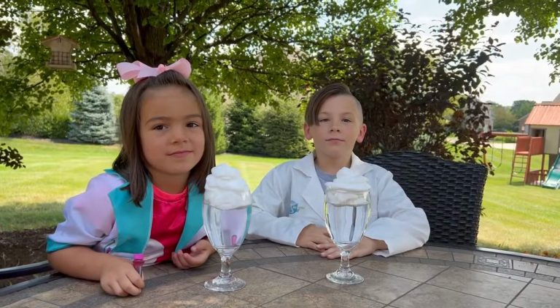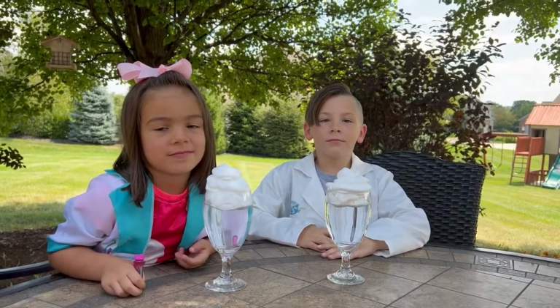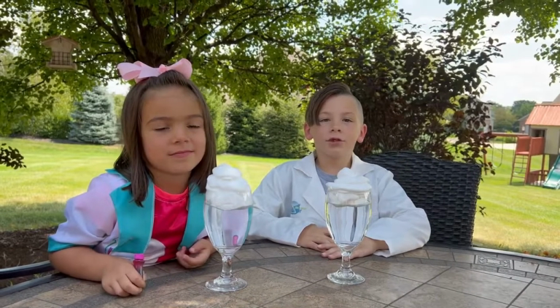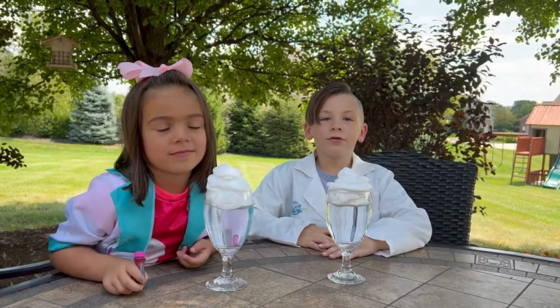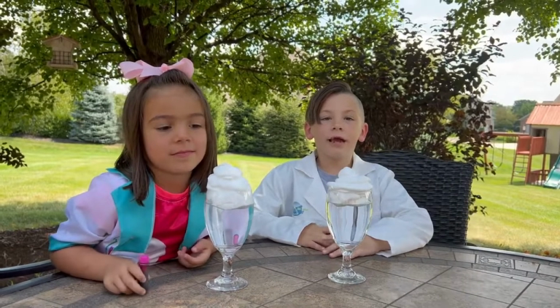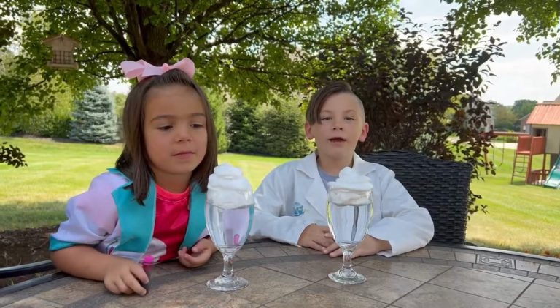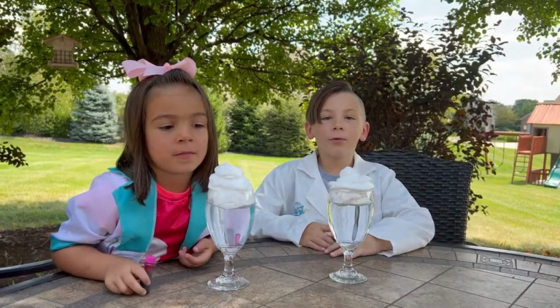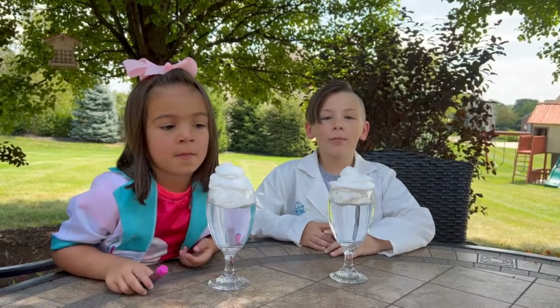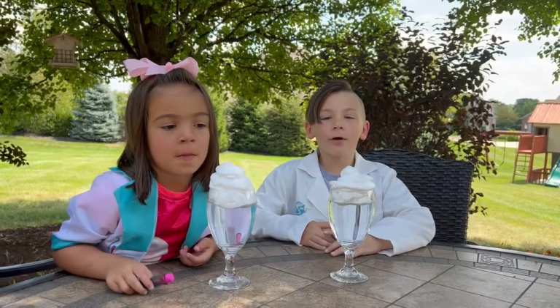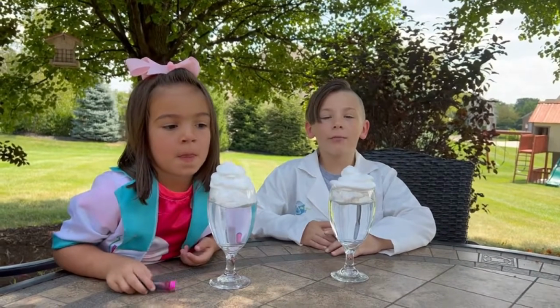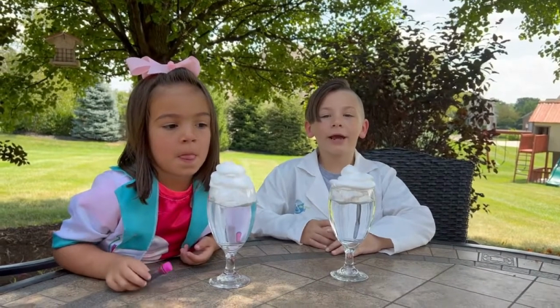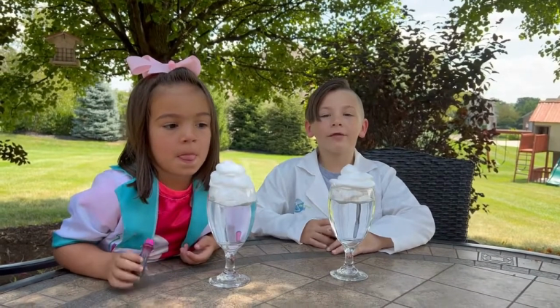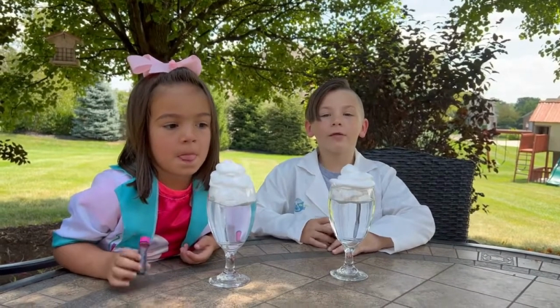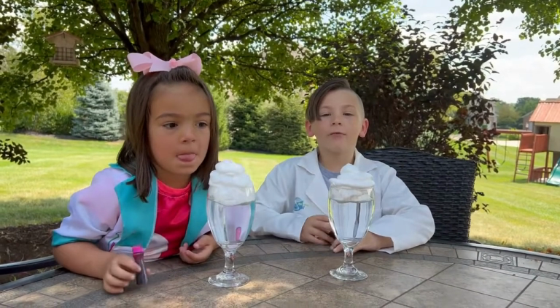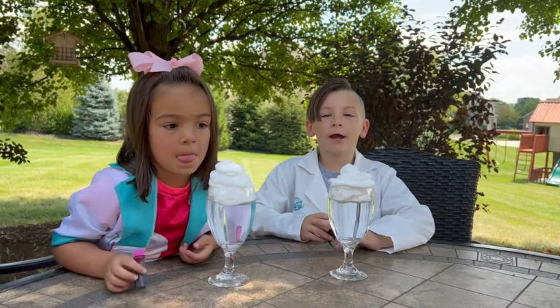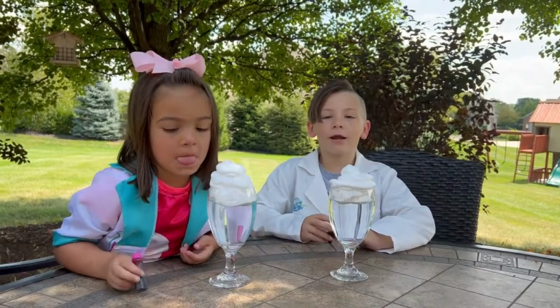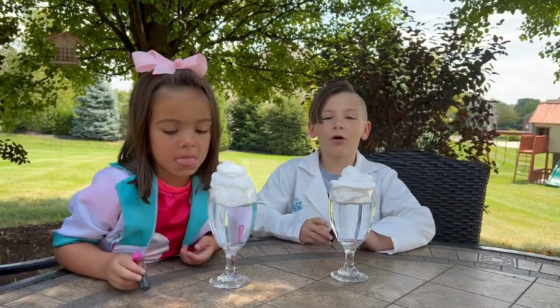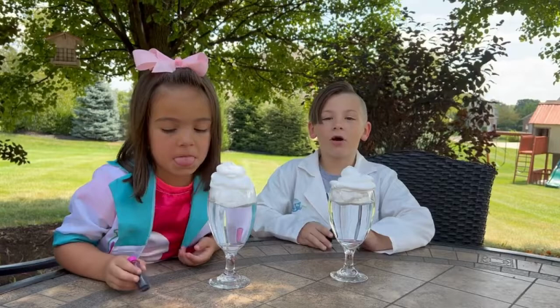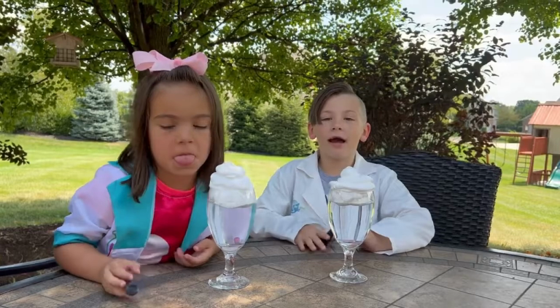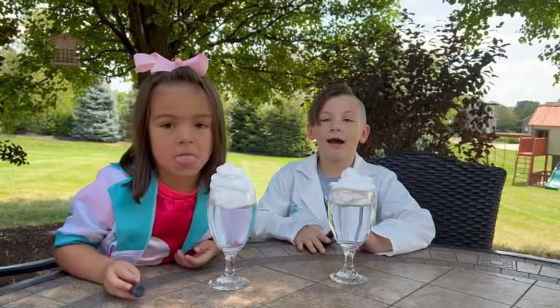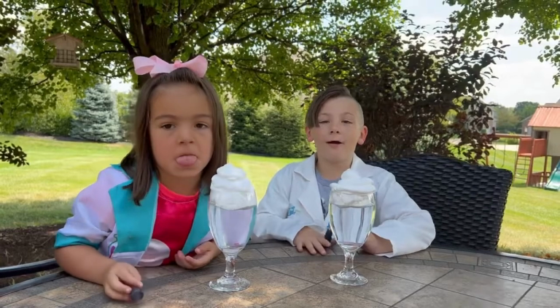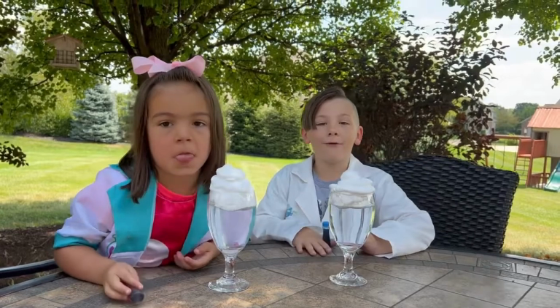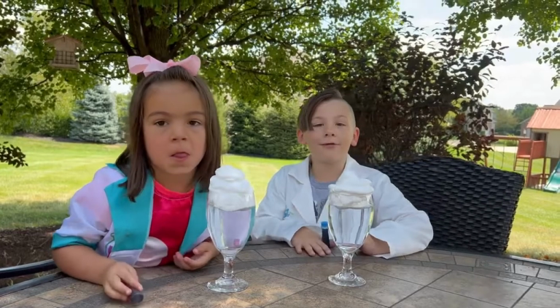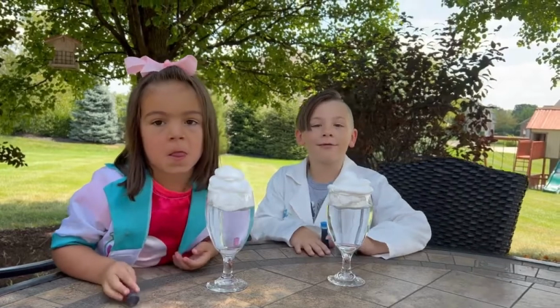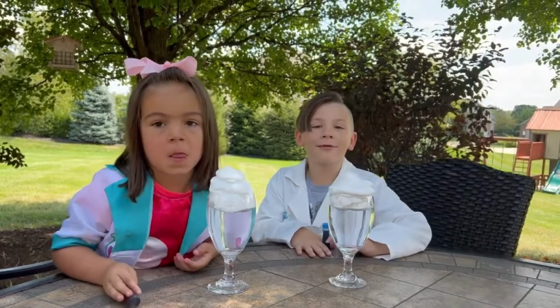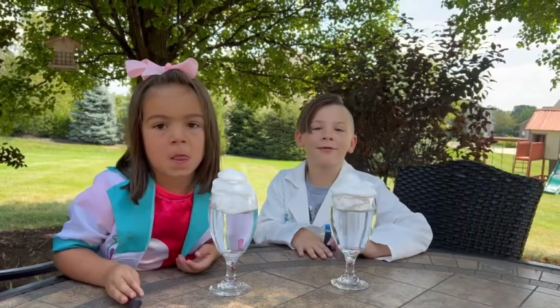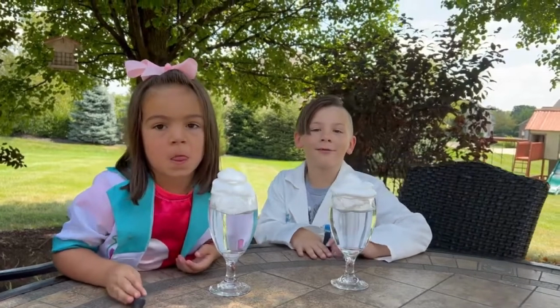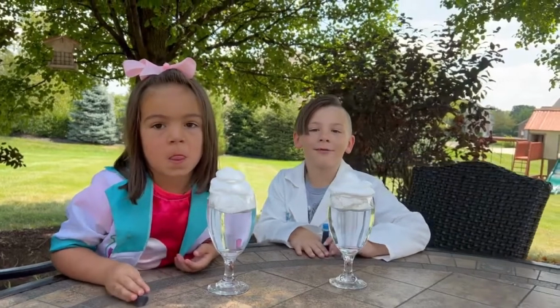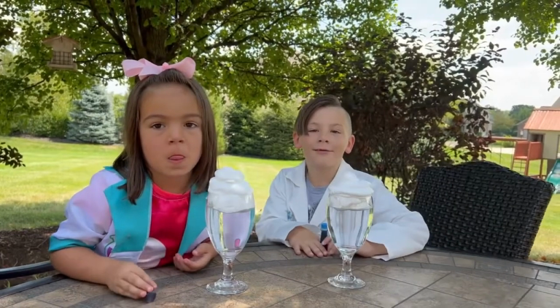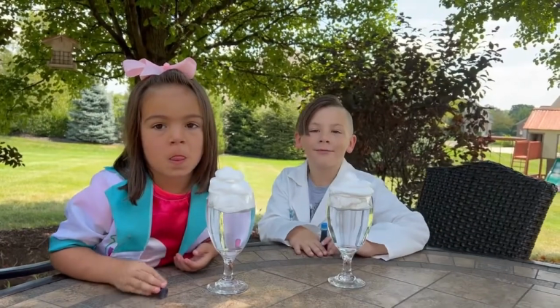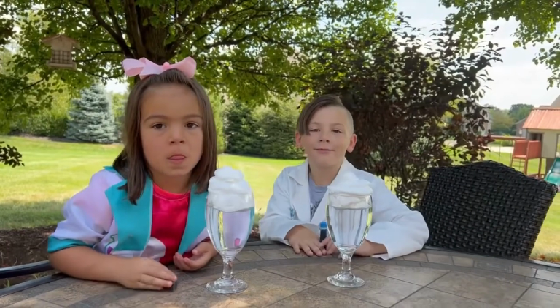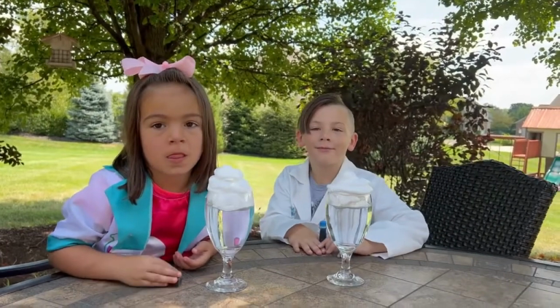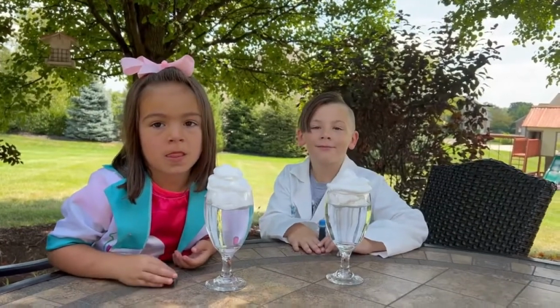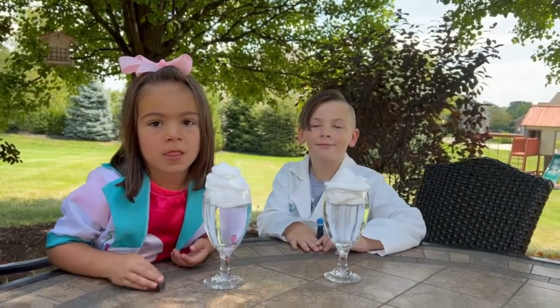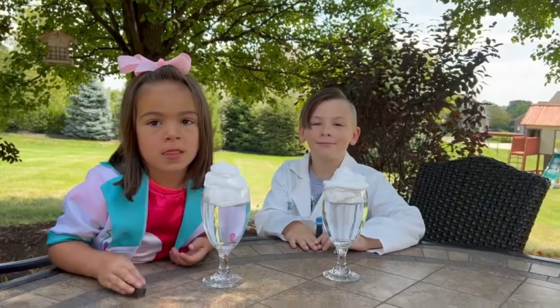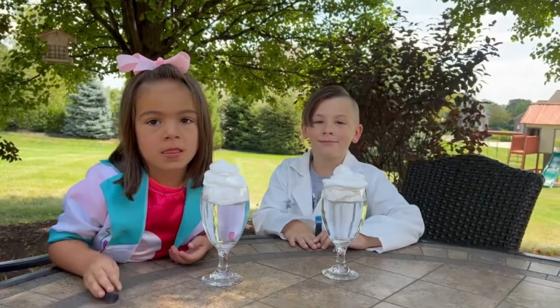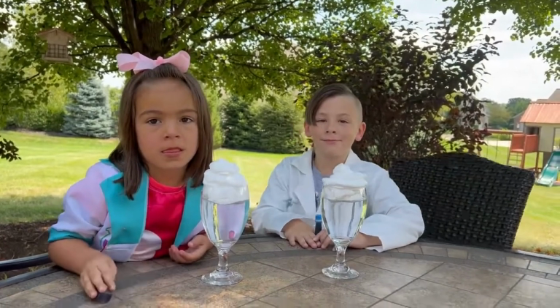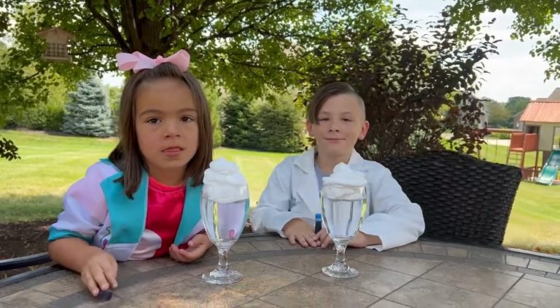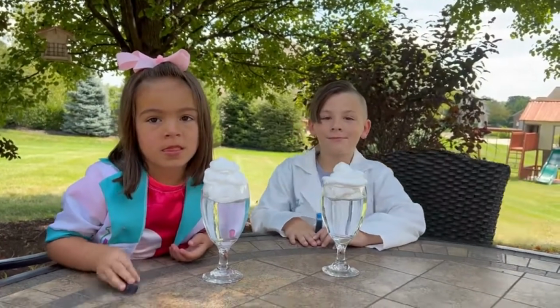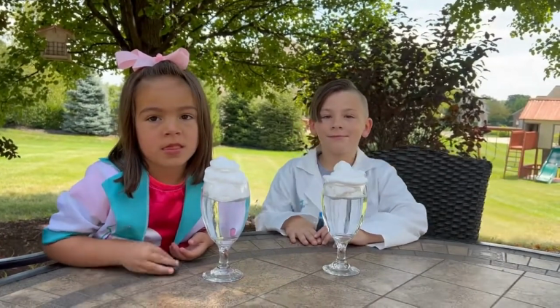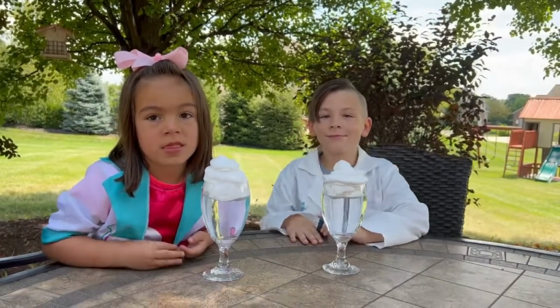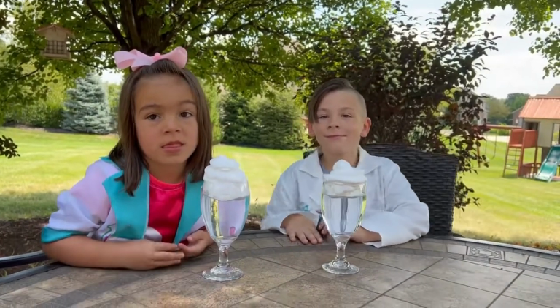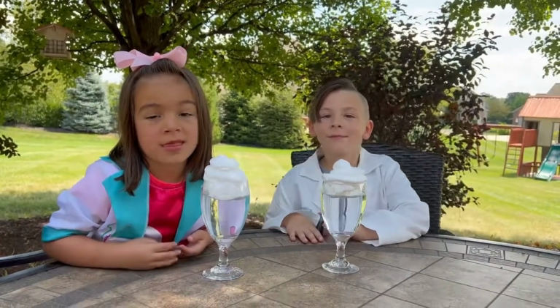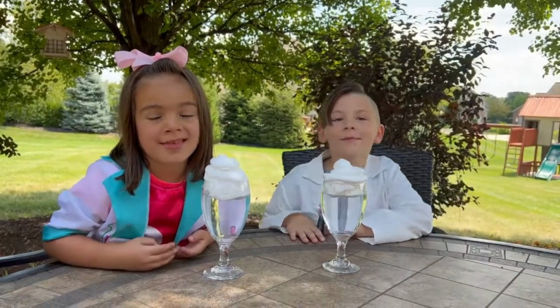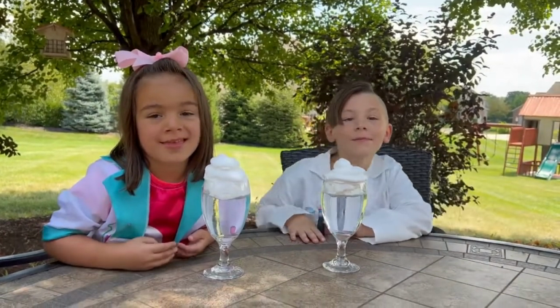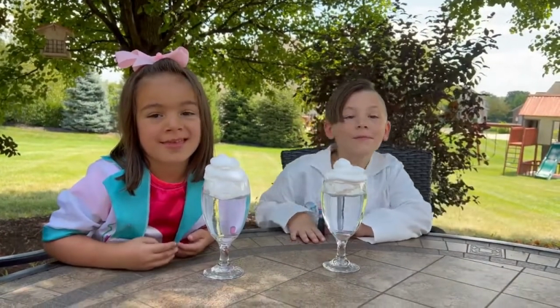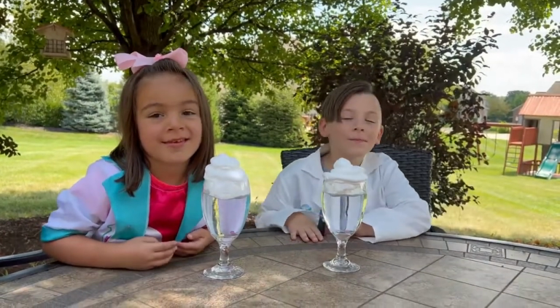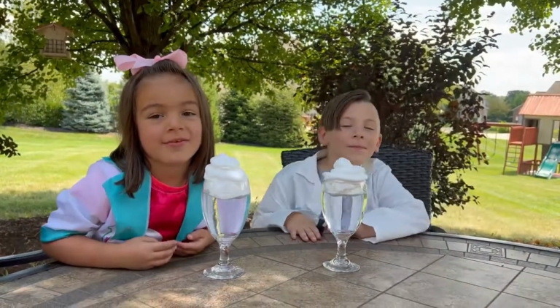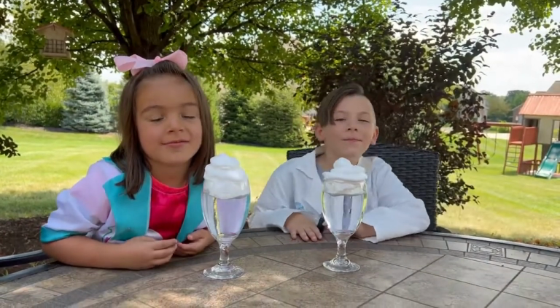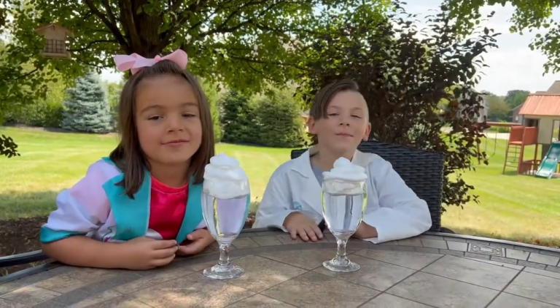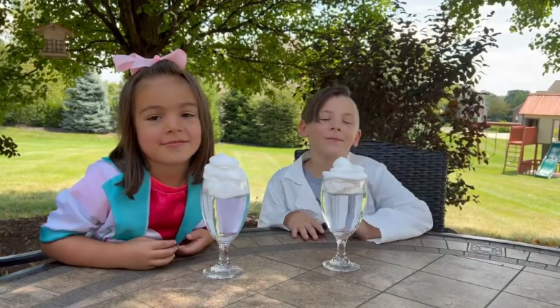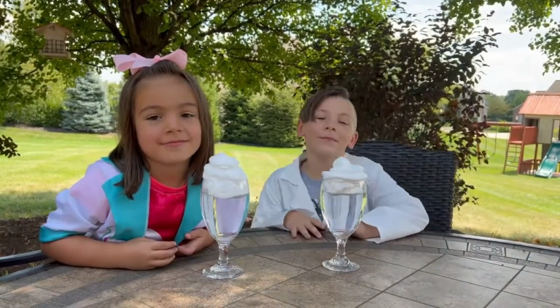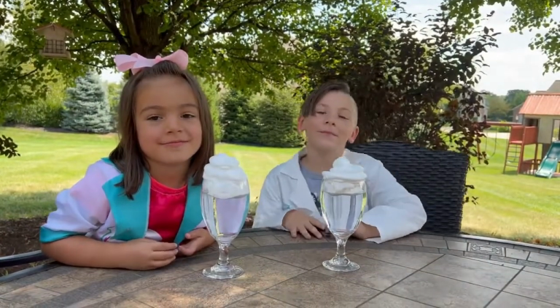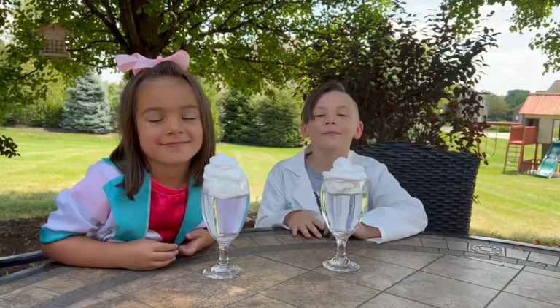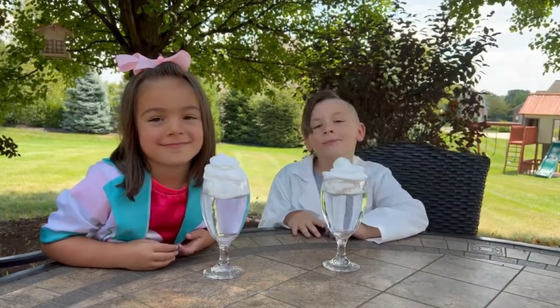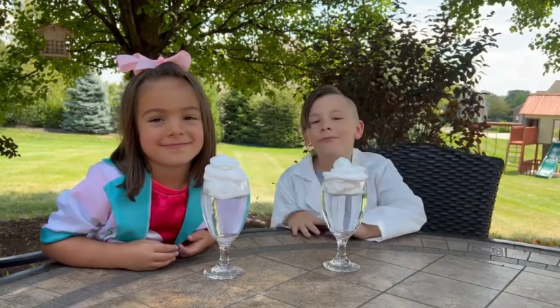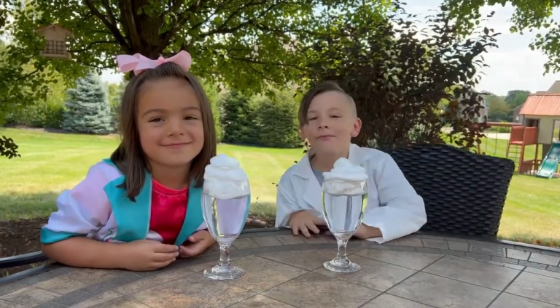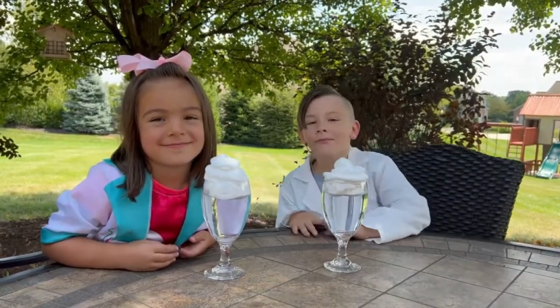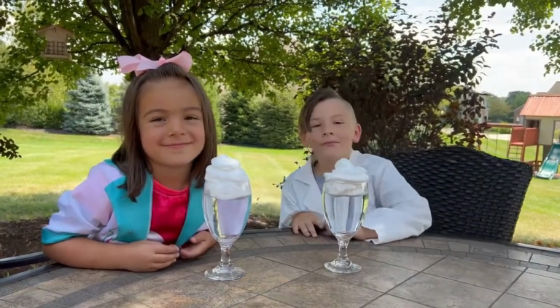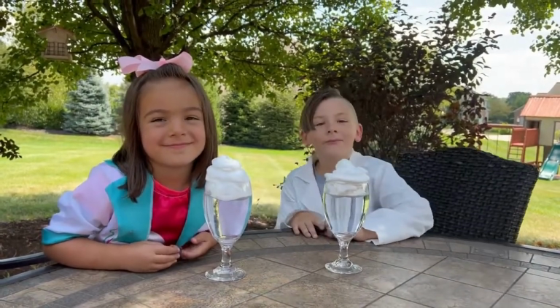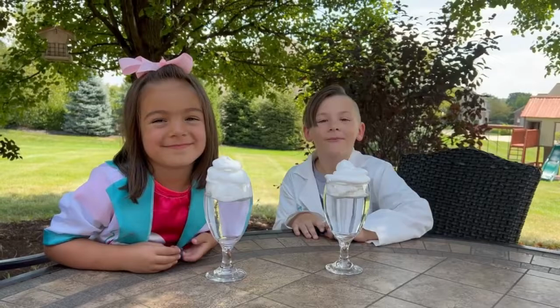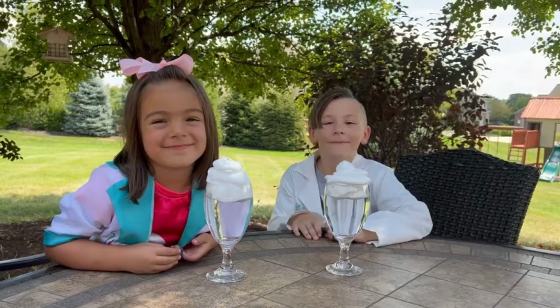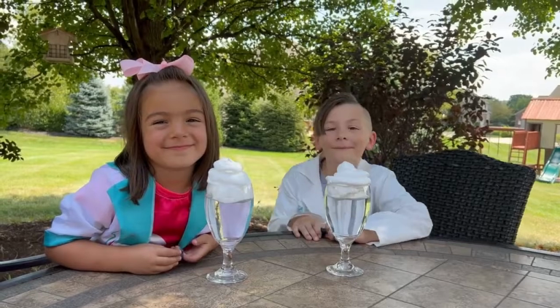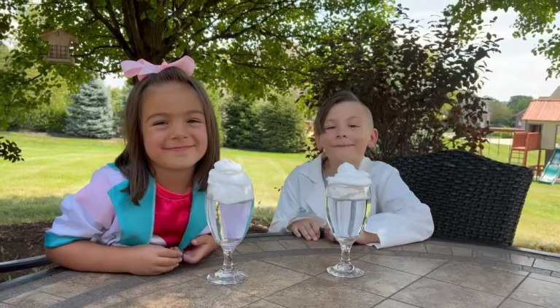Today we're going to make some rain clouds. All you need for this science experiment is water, shaving cream, and food coloring.